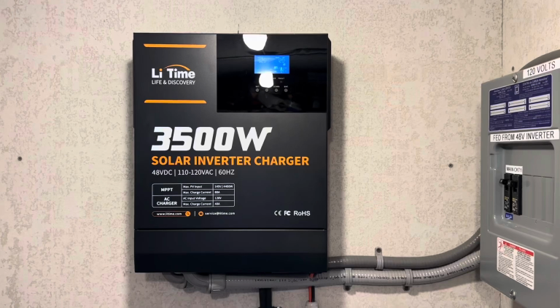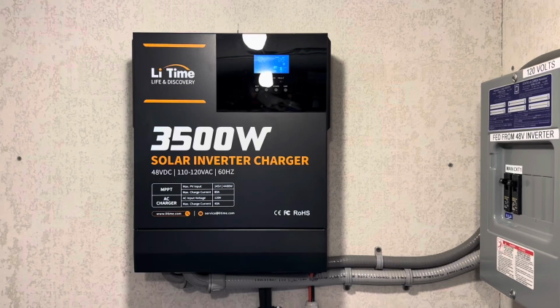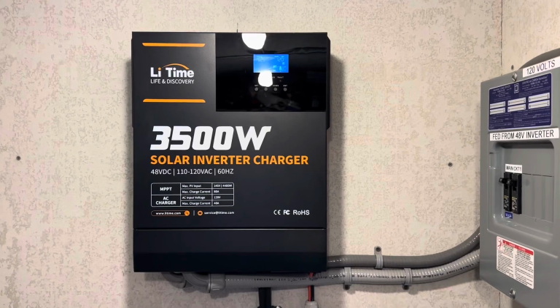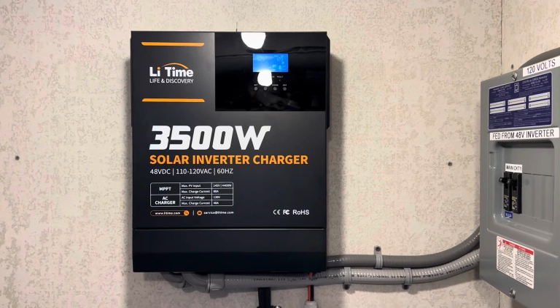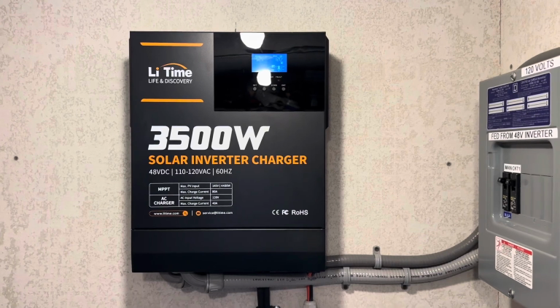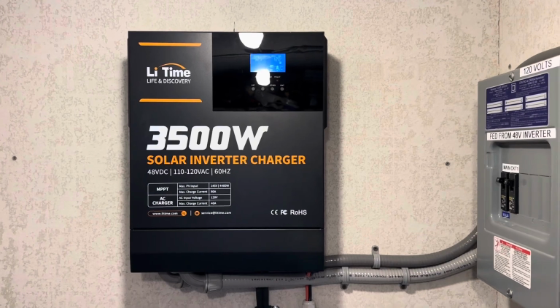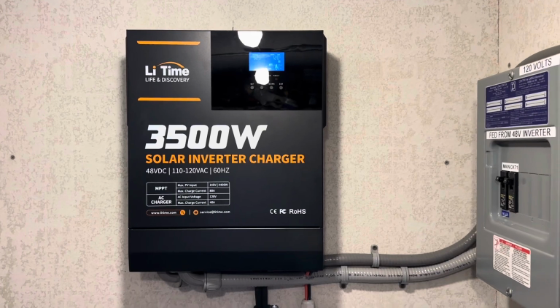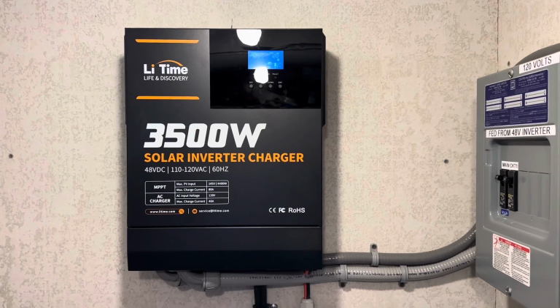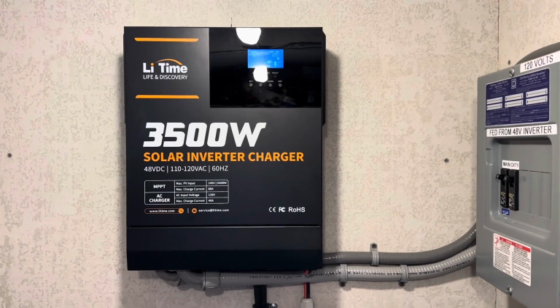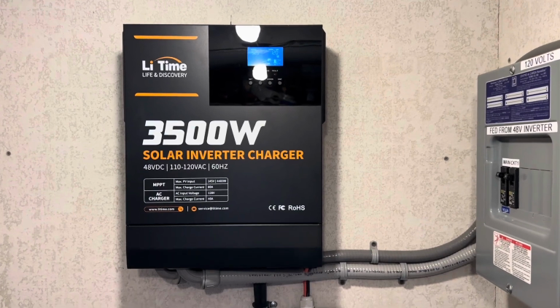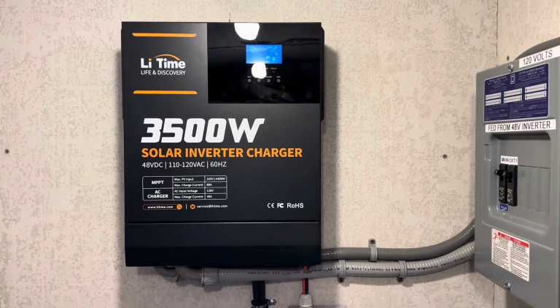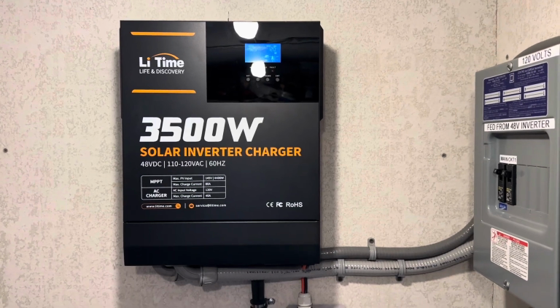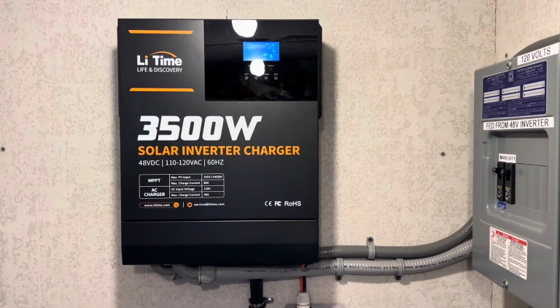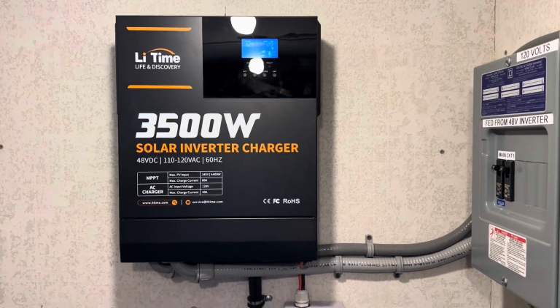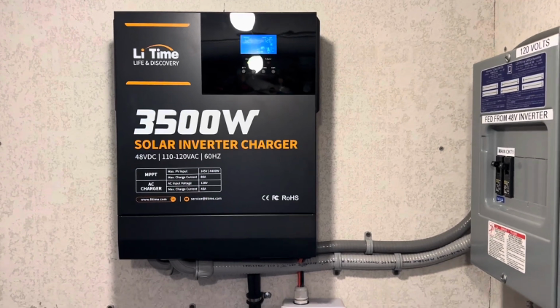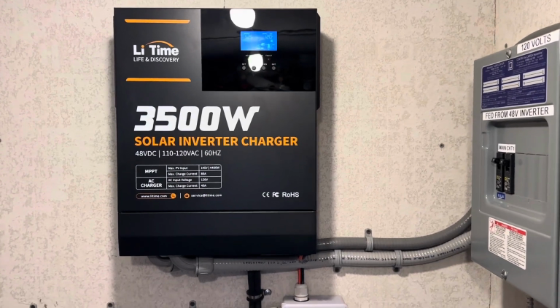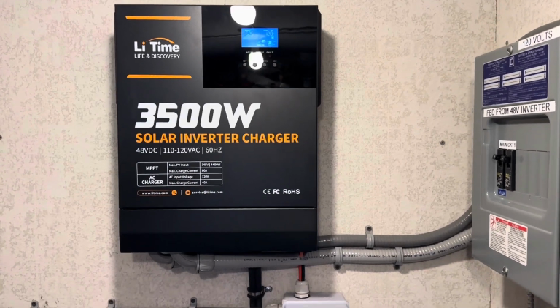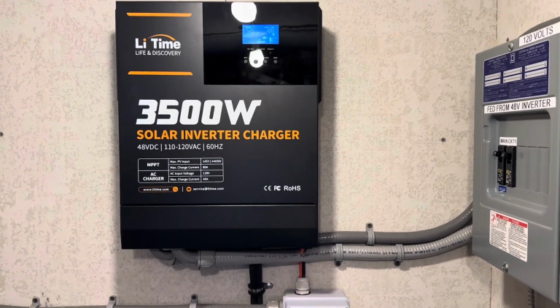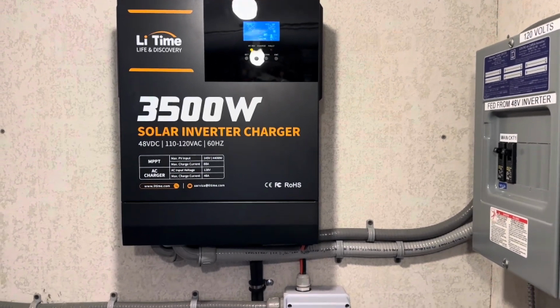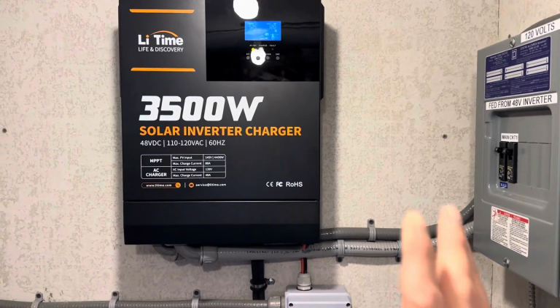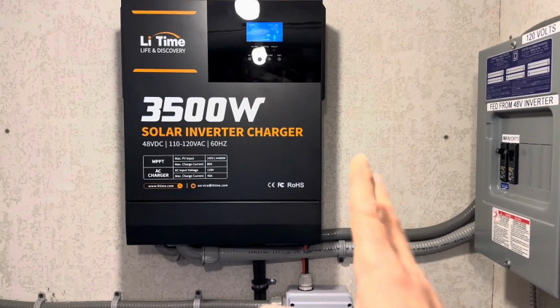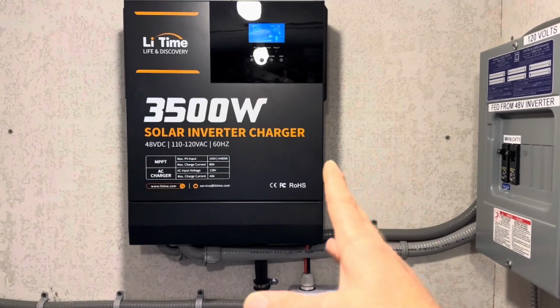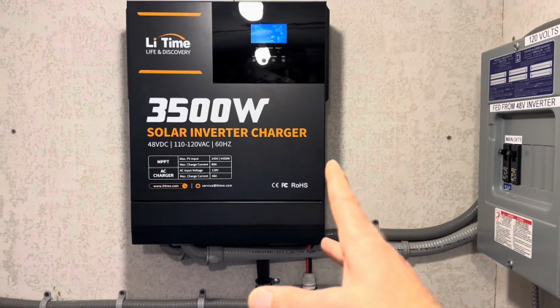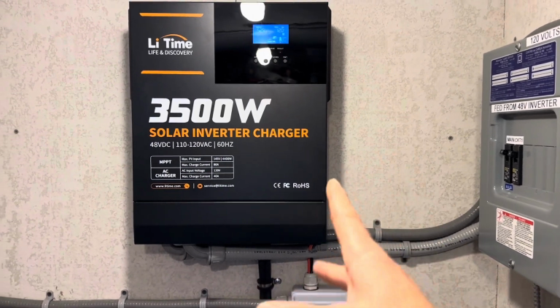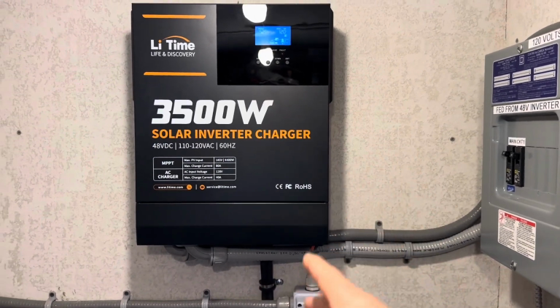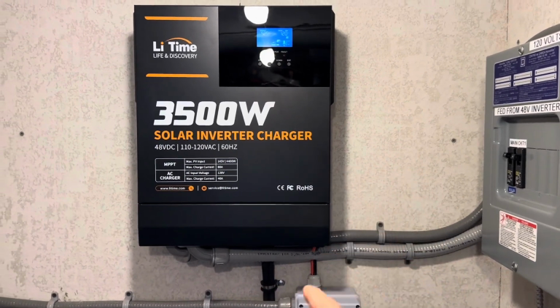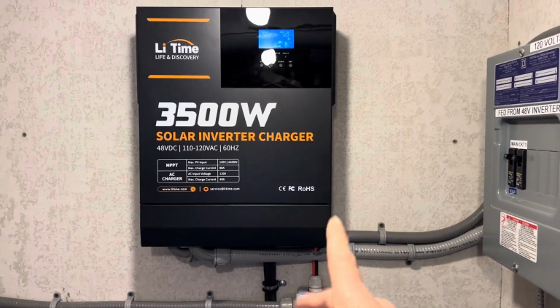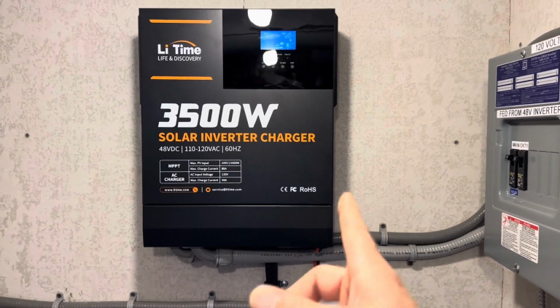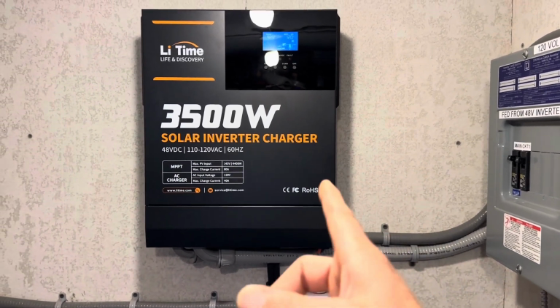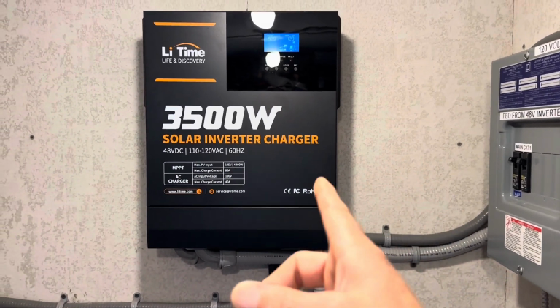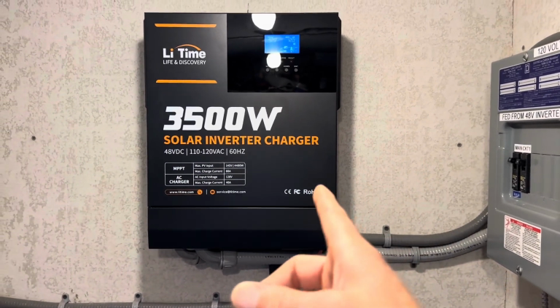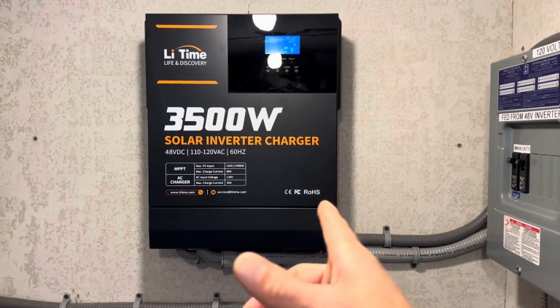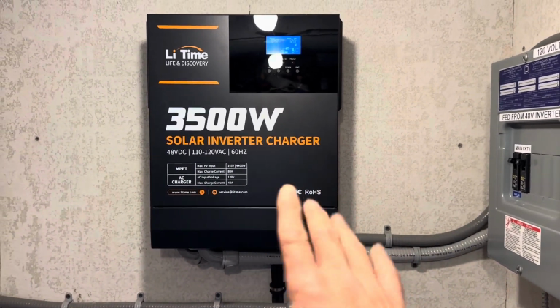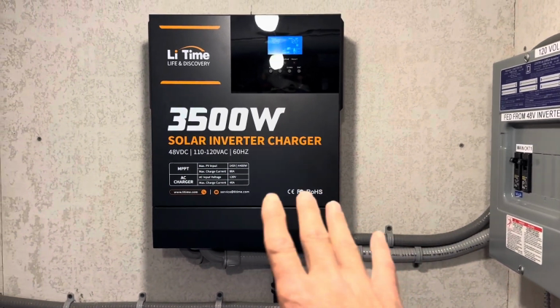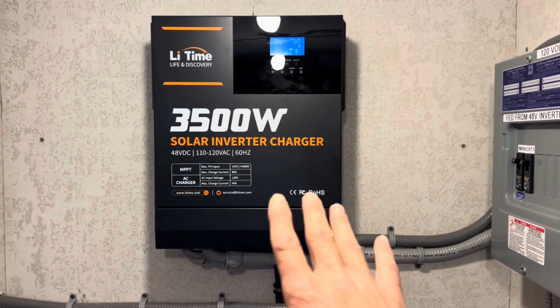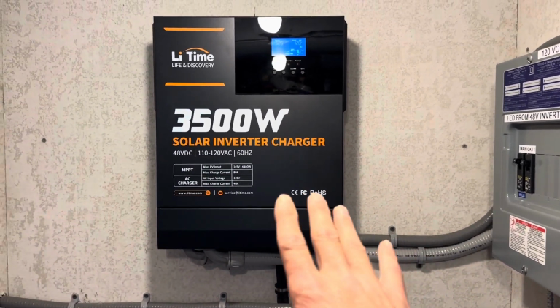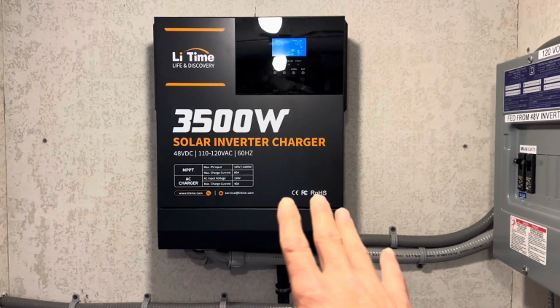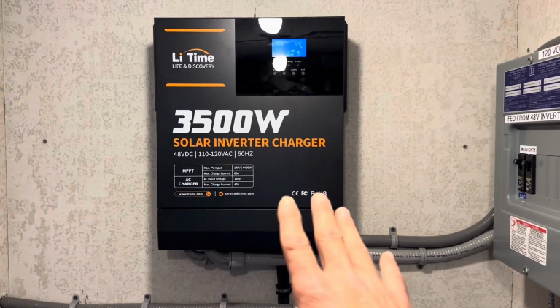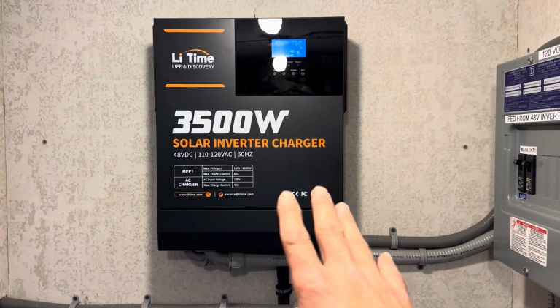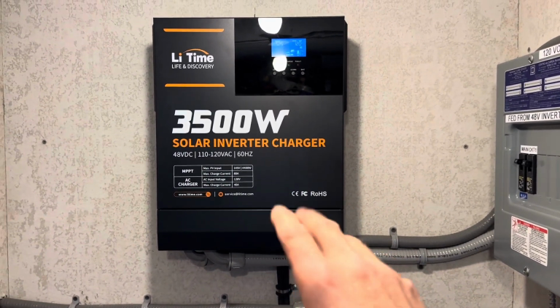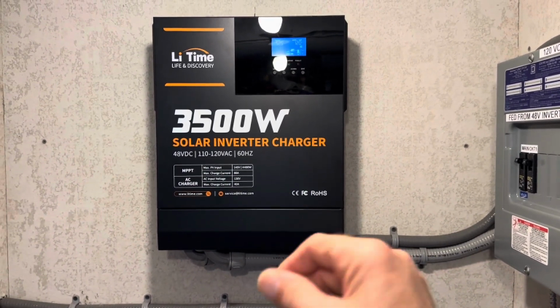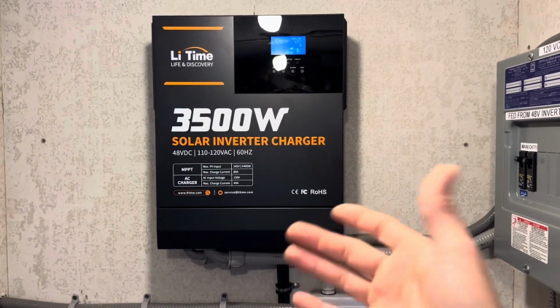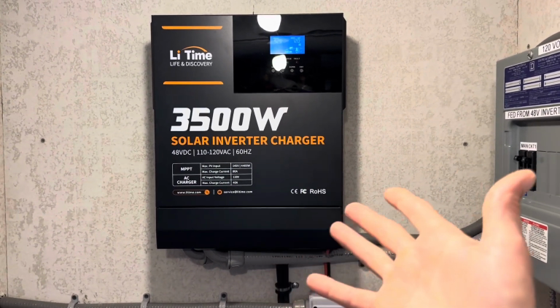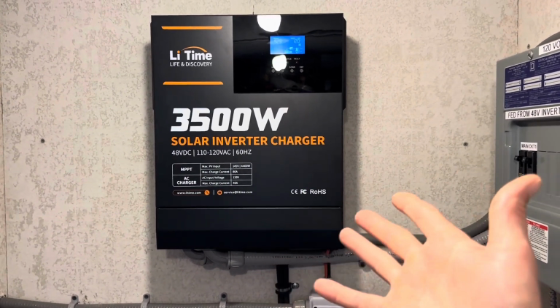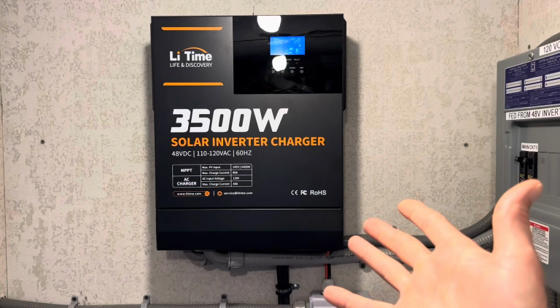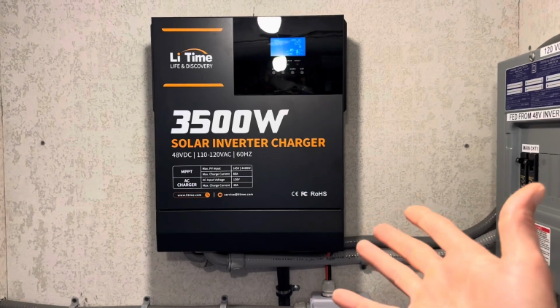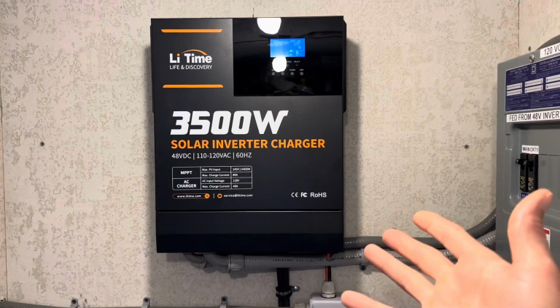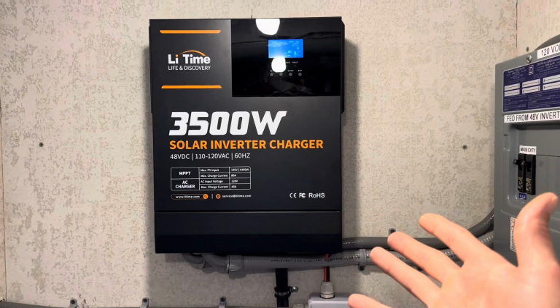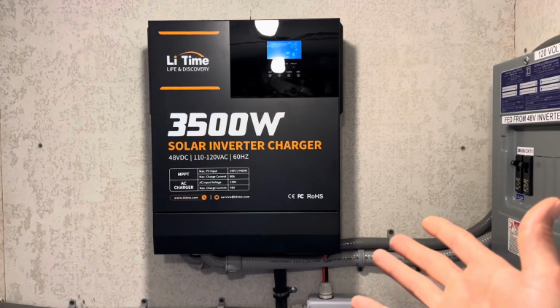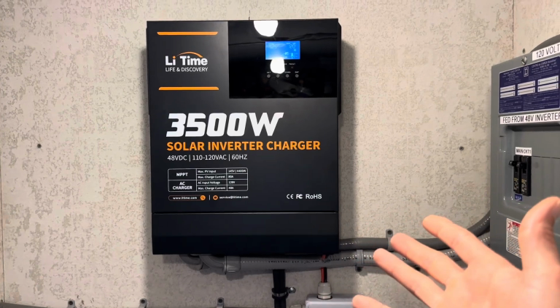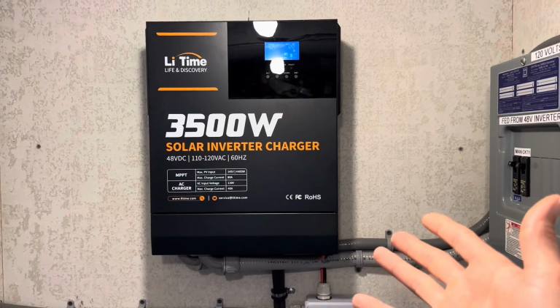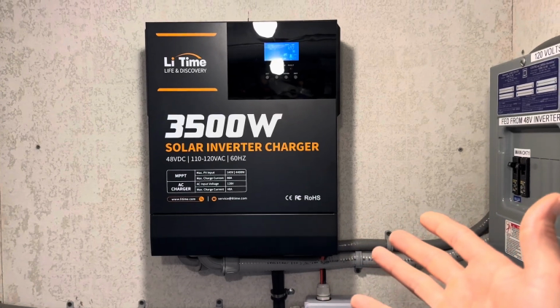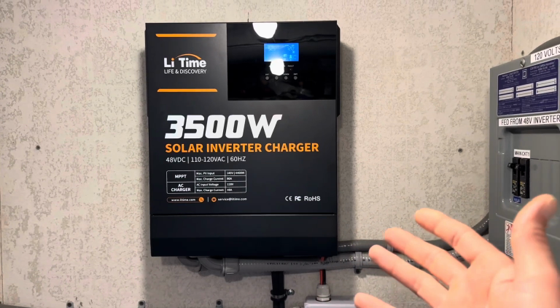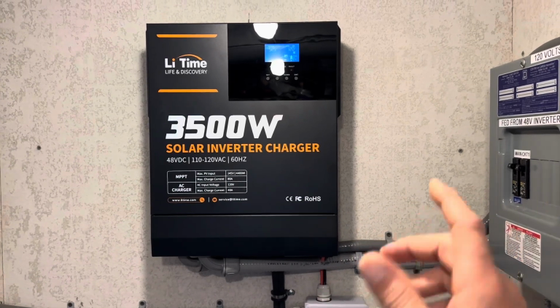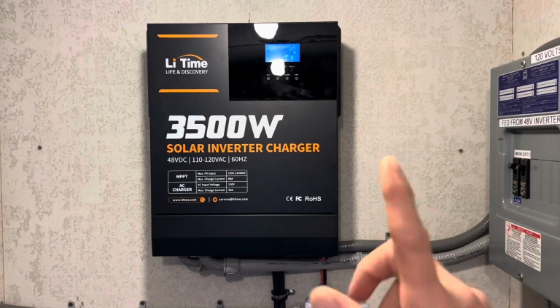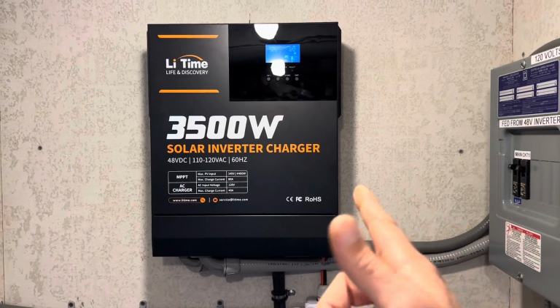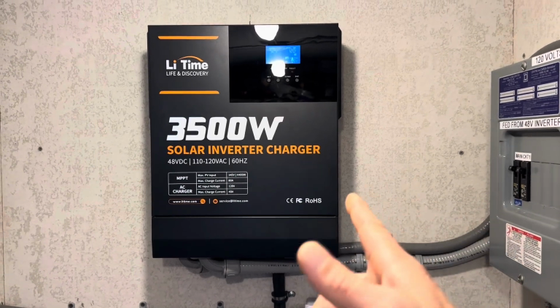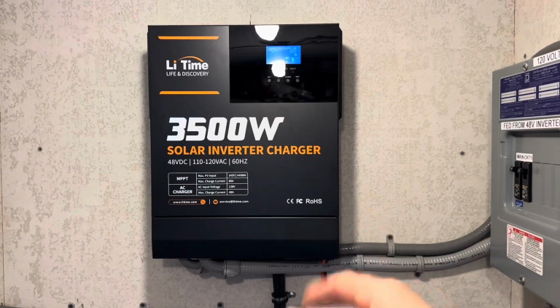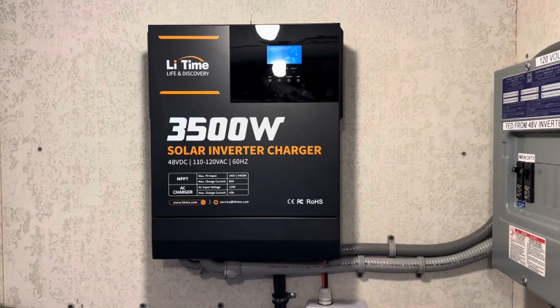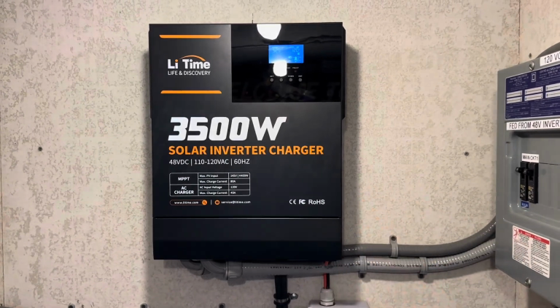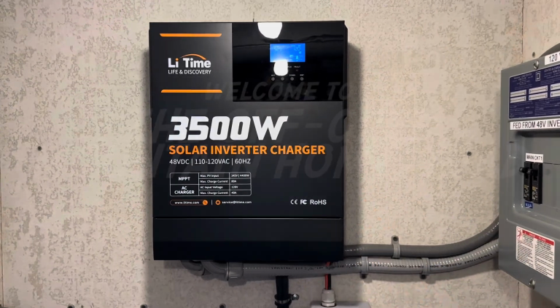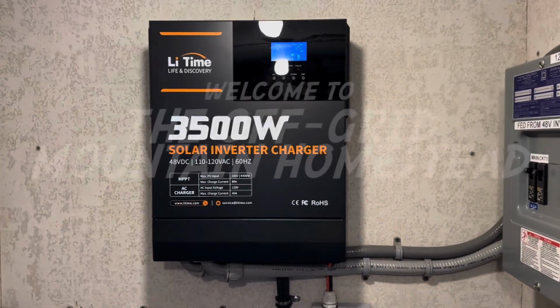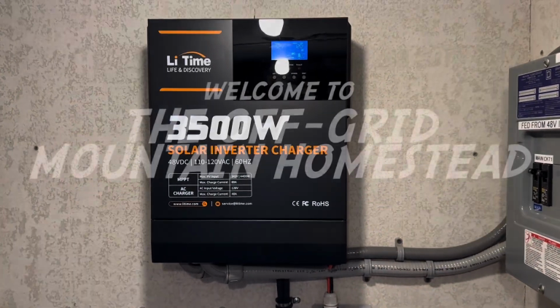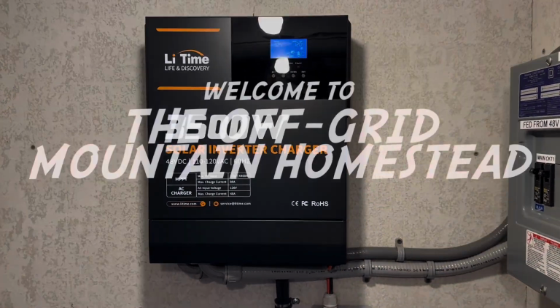Hey everybody, welcome back to the channel. I'm going to give you a little update on the Lead Time 48-volt inverter and what I've been working on, so let's get right into it.